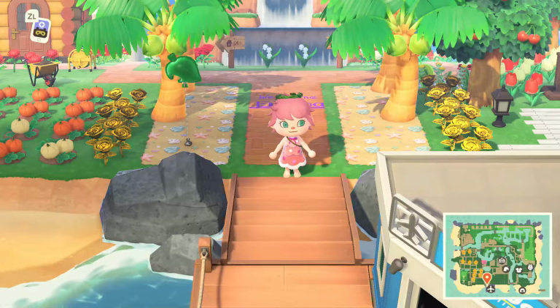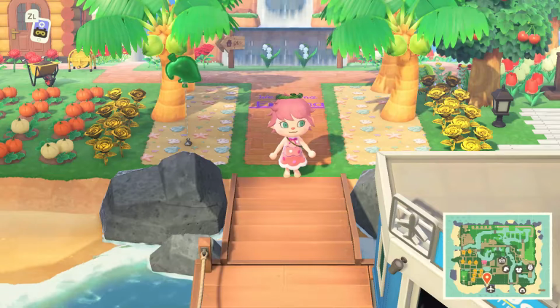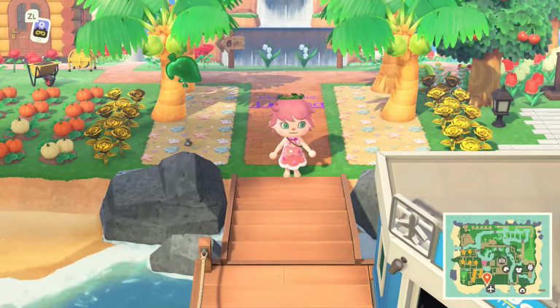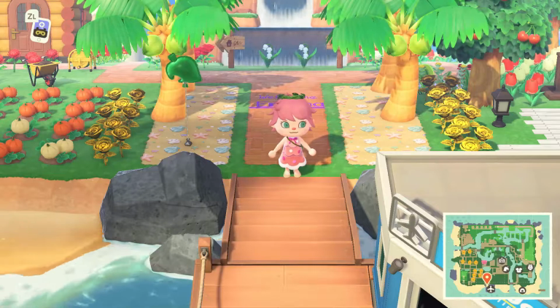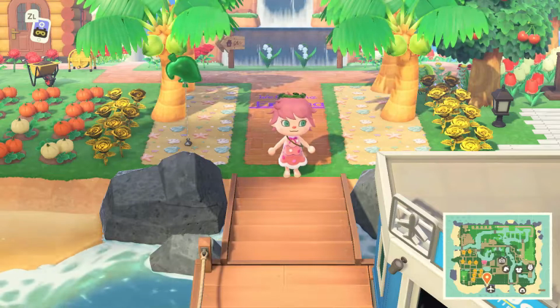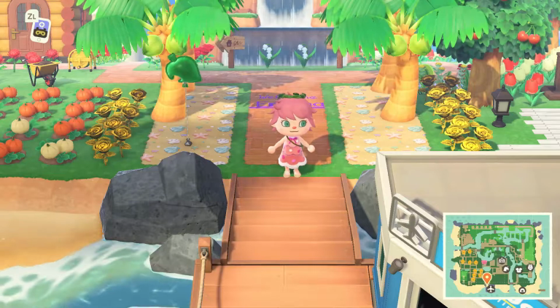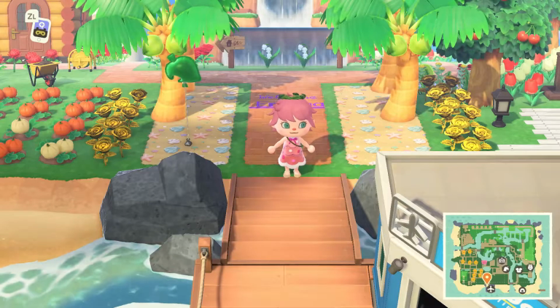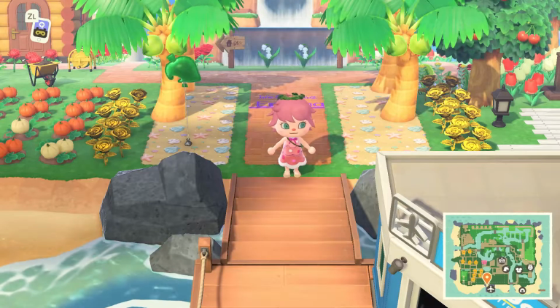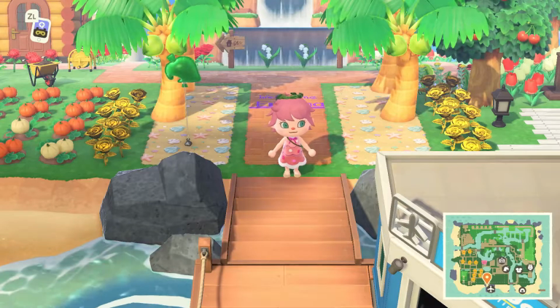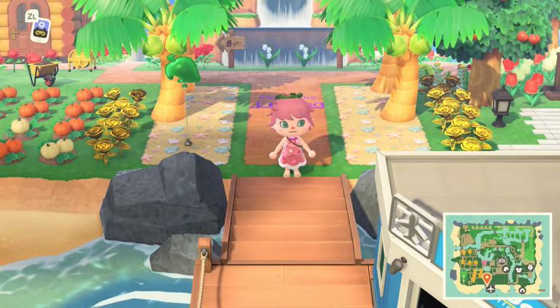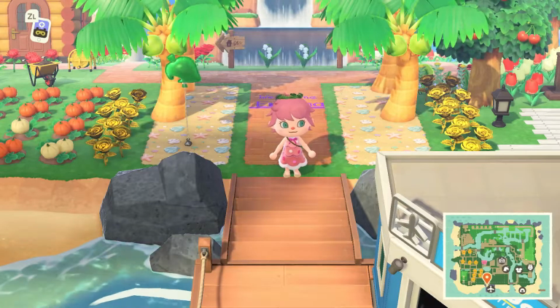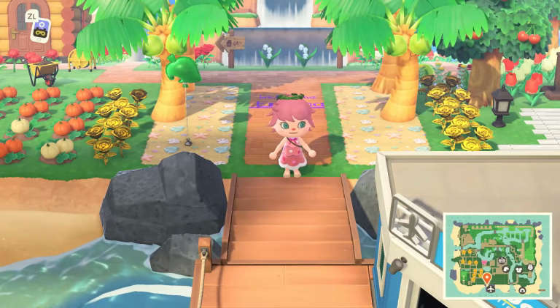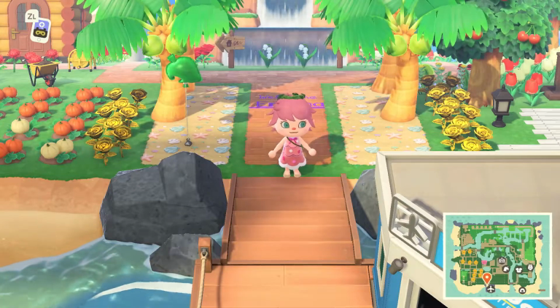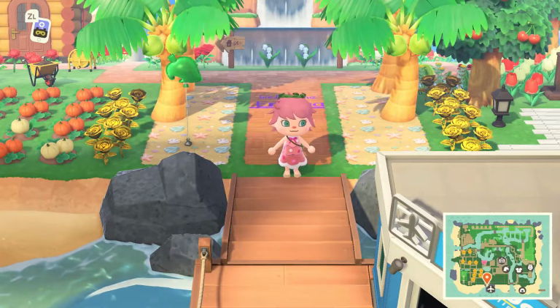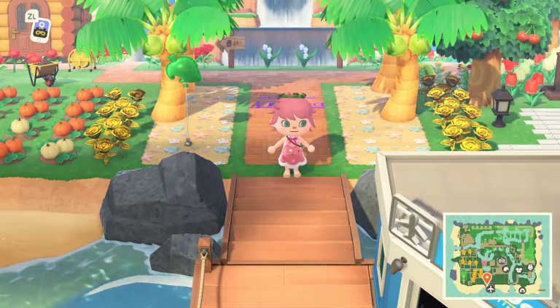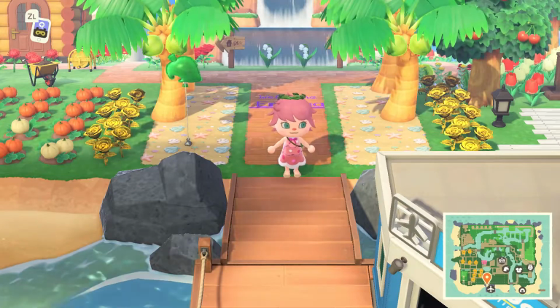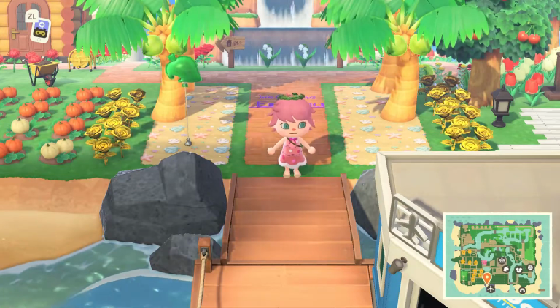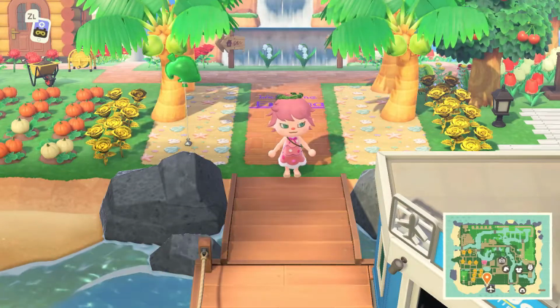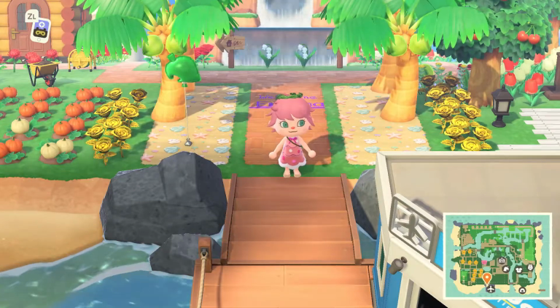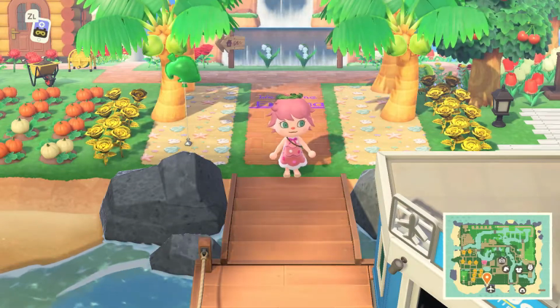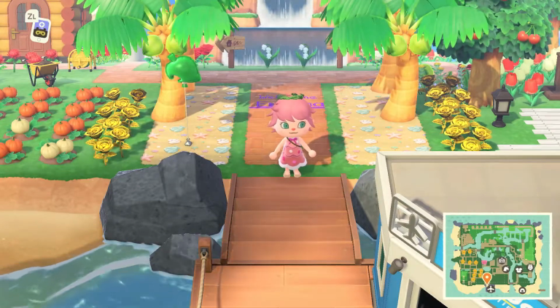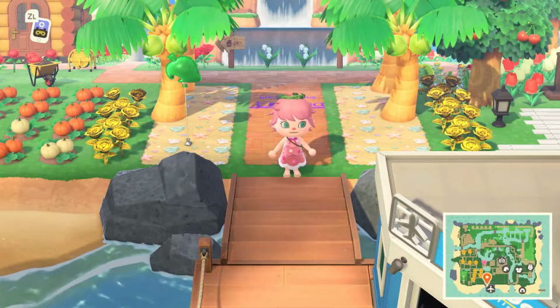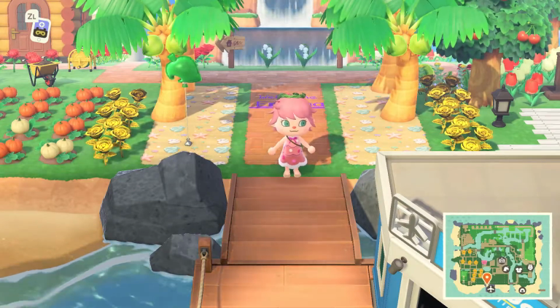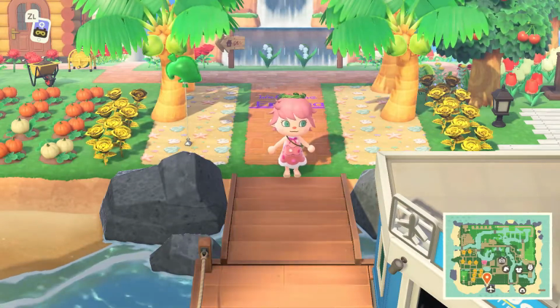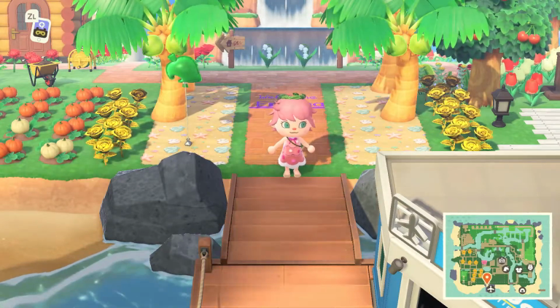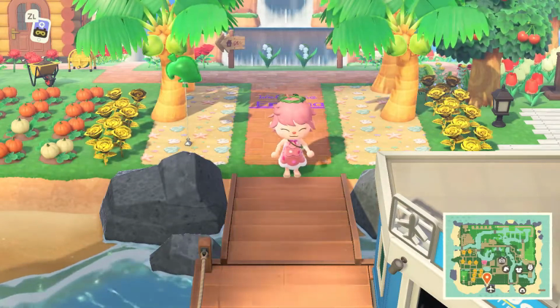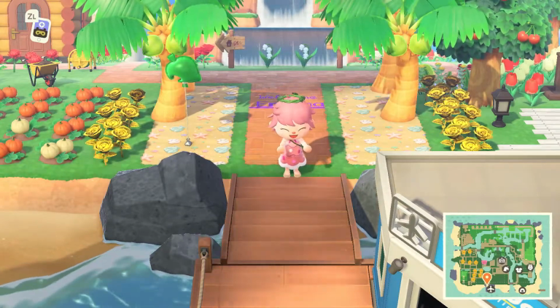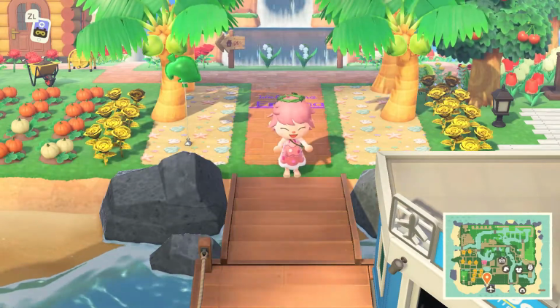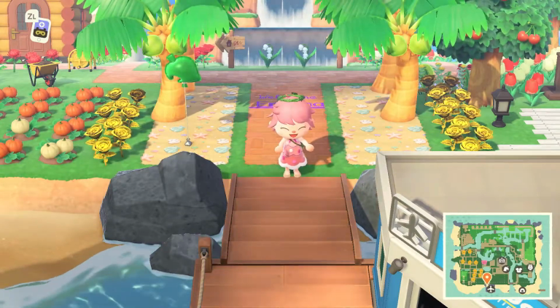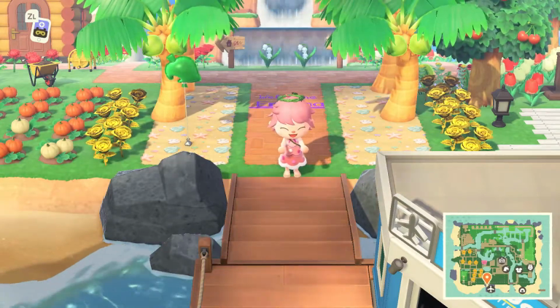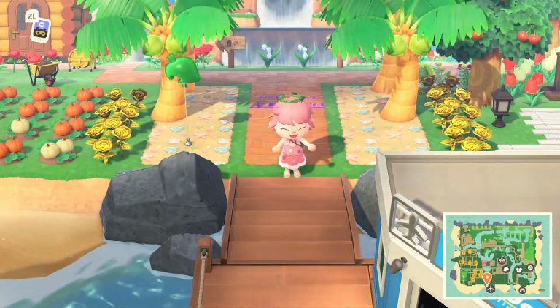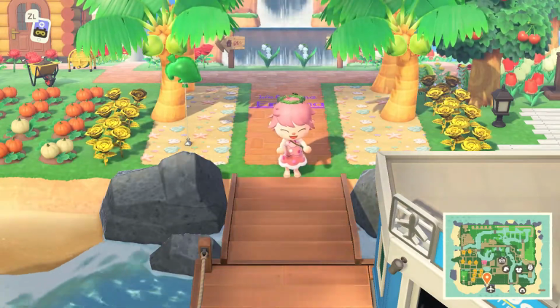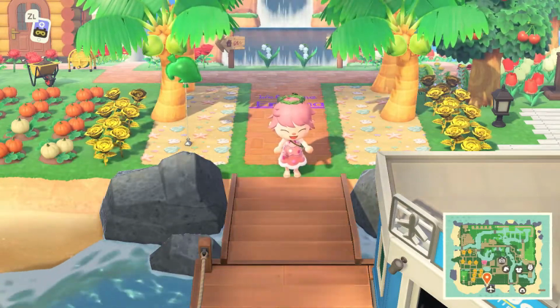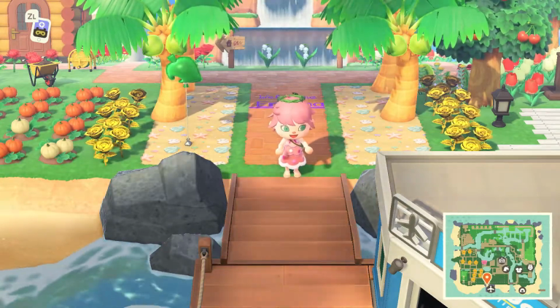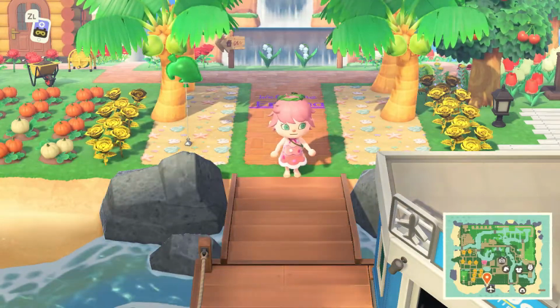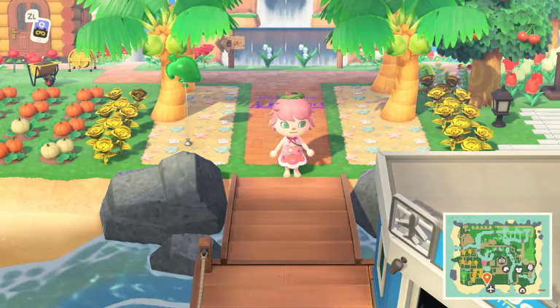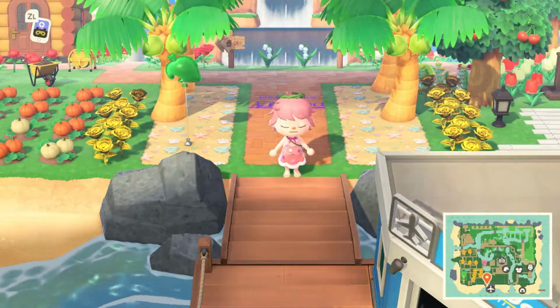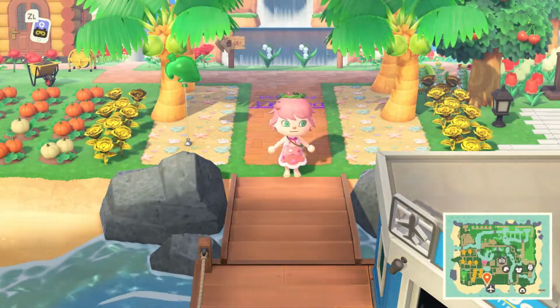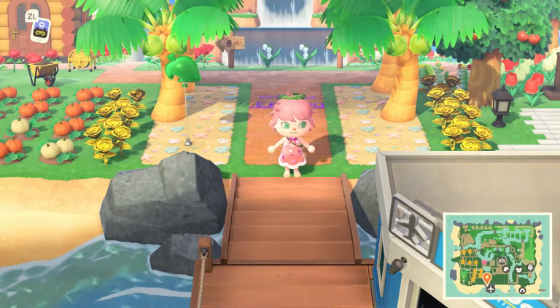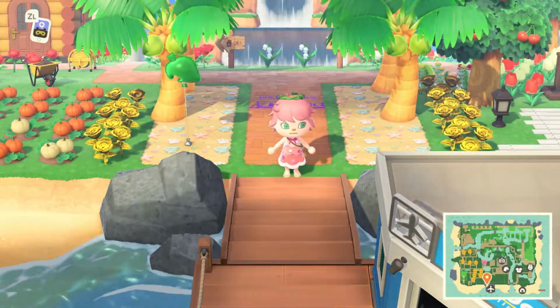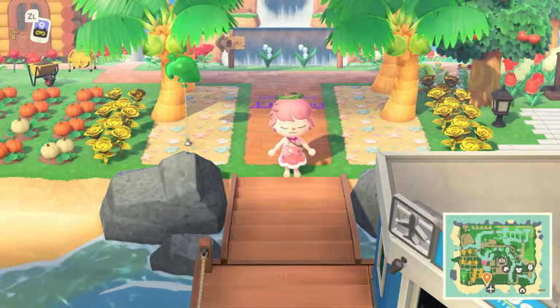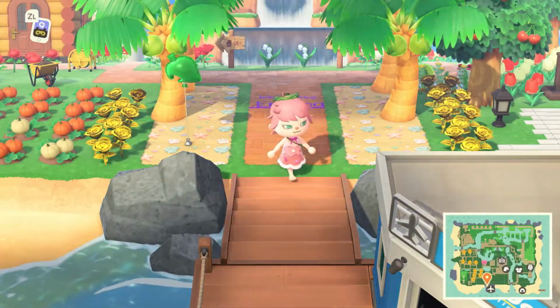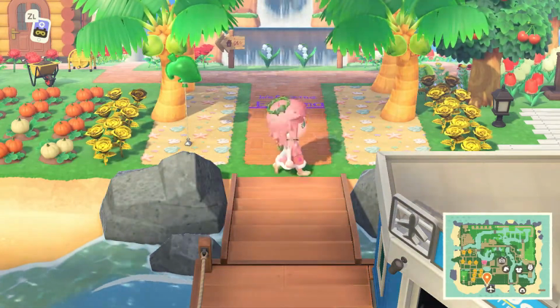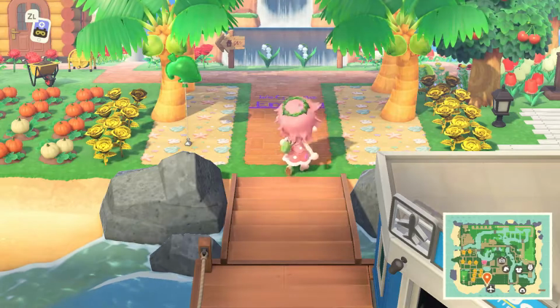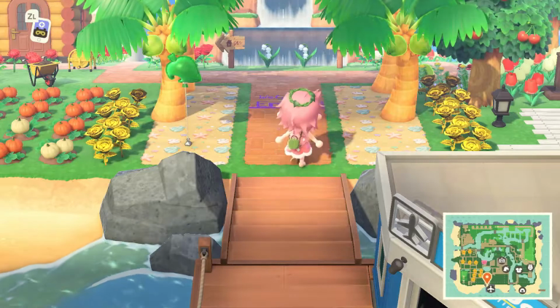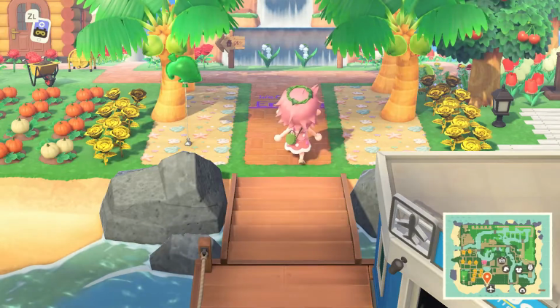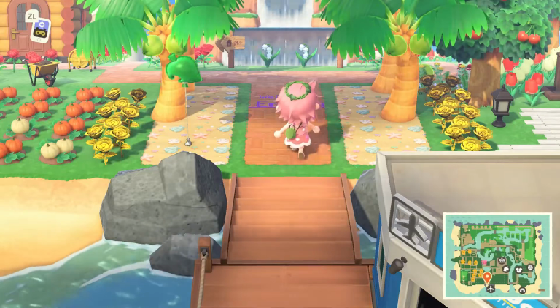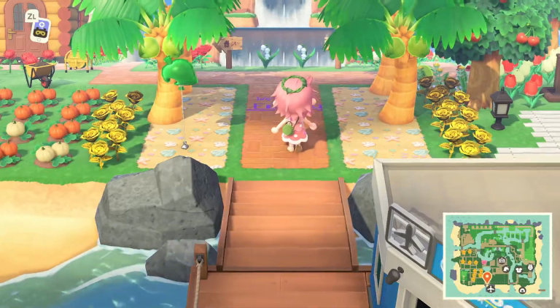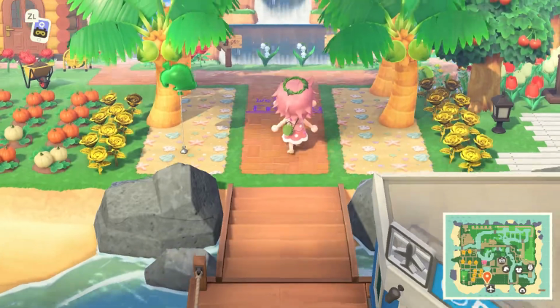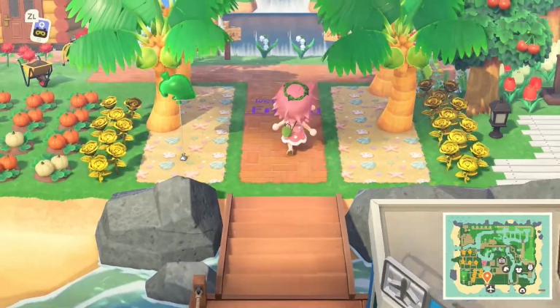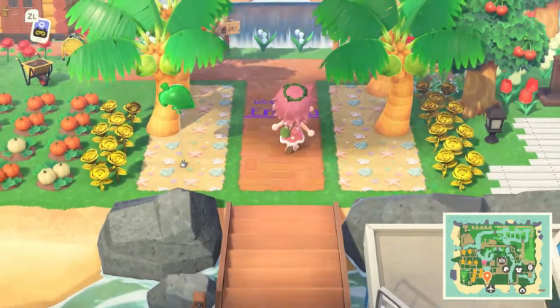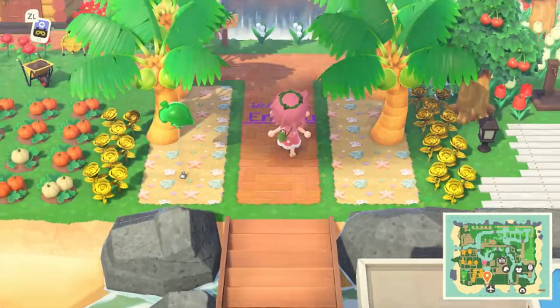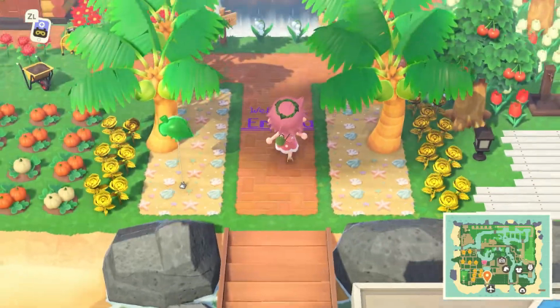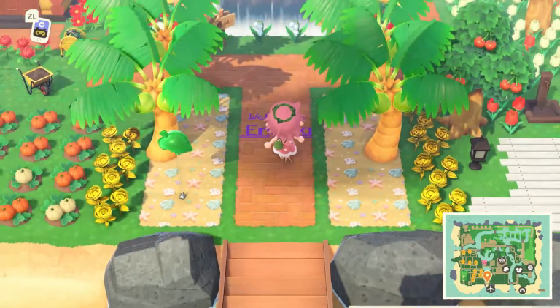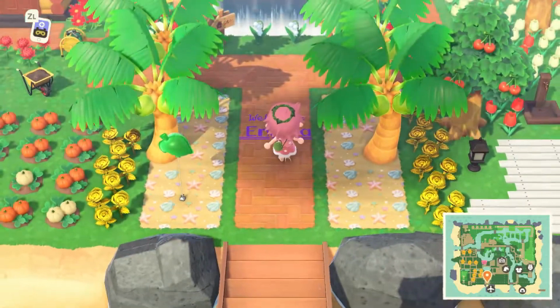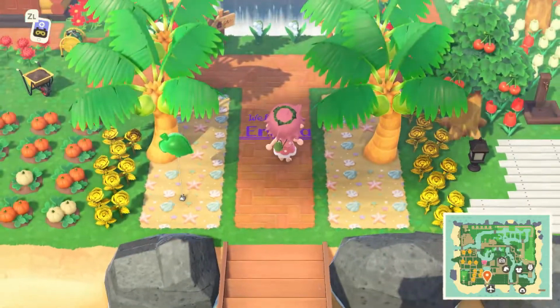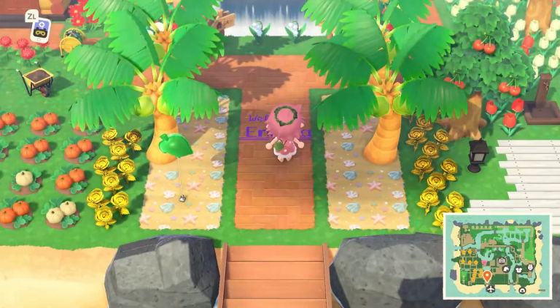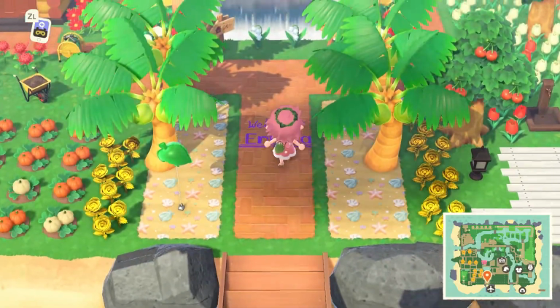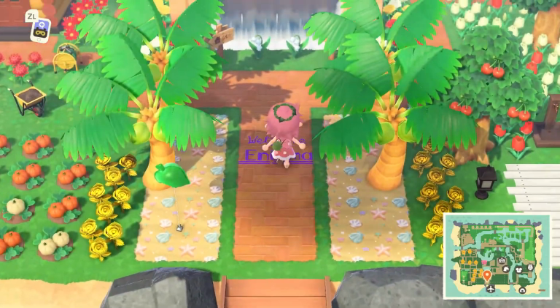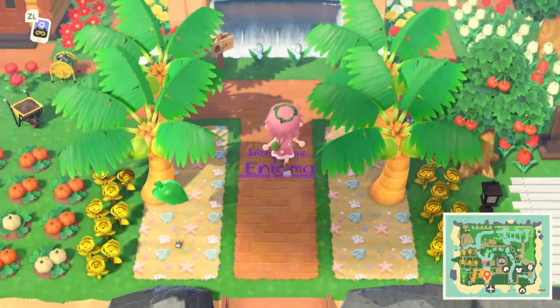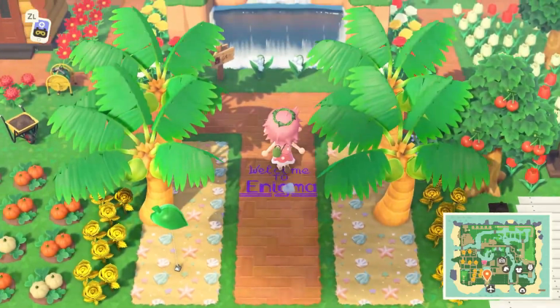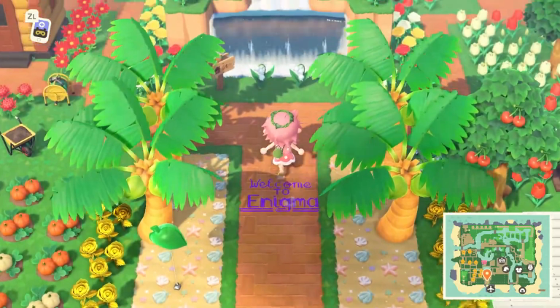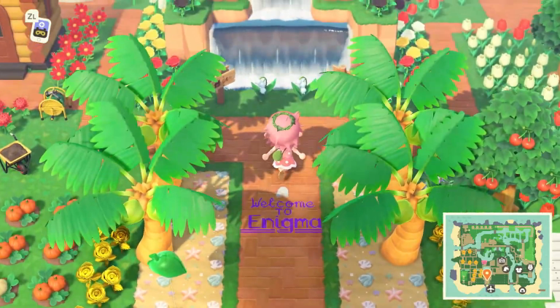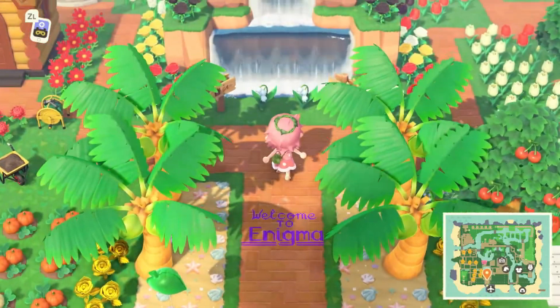Hi Animal Crossing fans, Sassy Shortcake here and today I'm back reviewing one of your islands. So here we are at the island of Enigma.